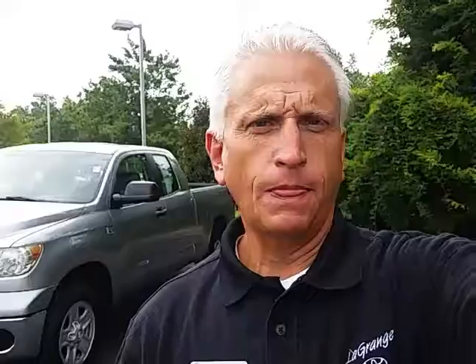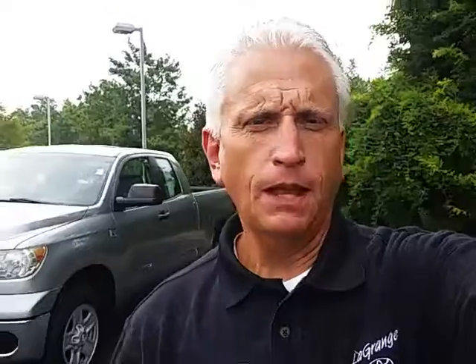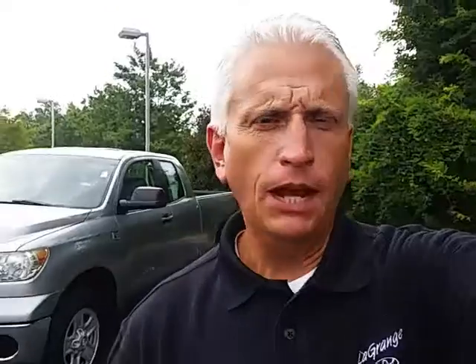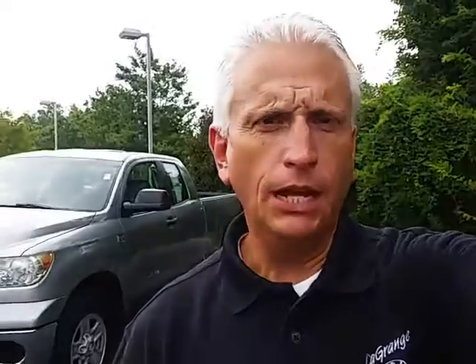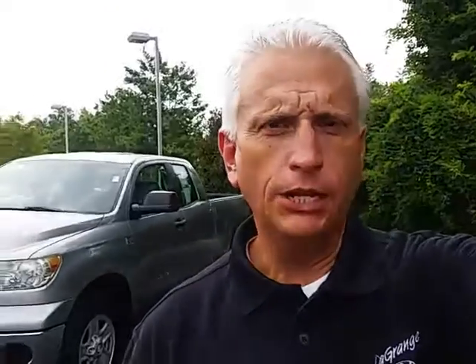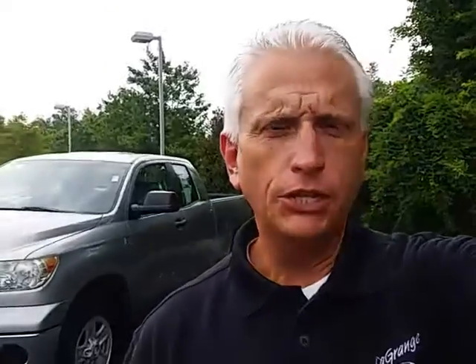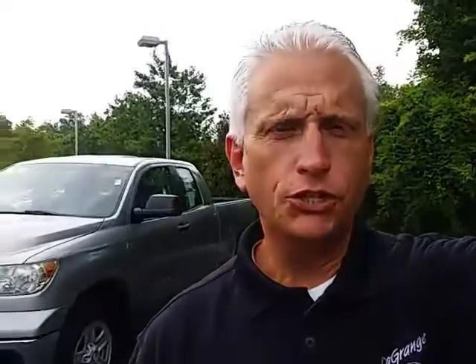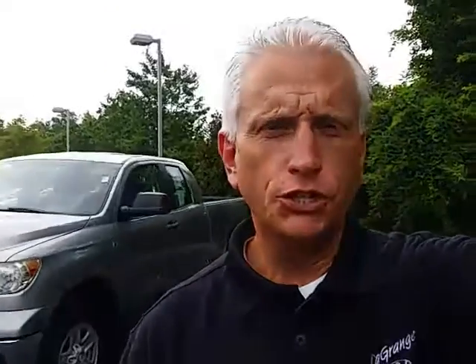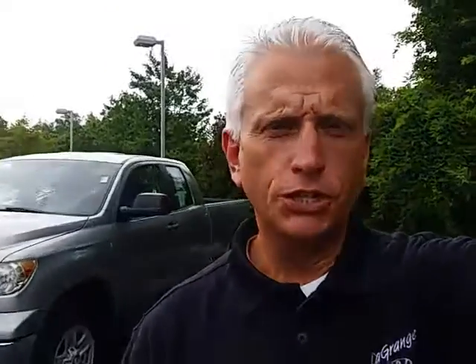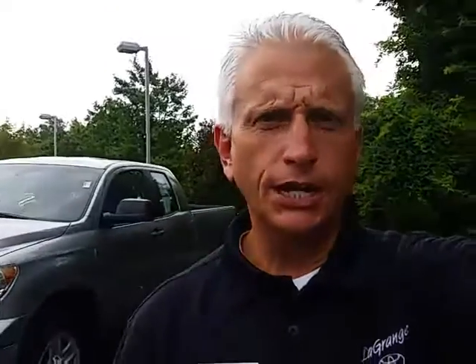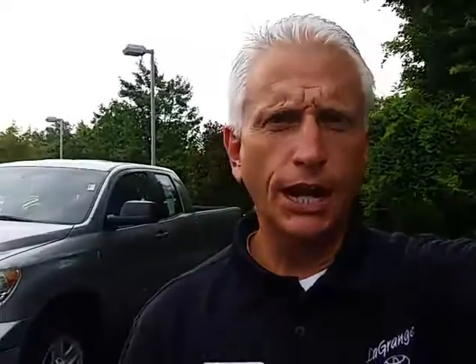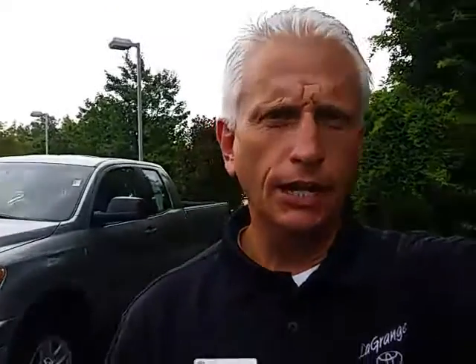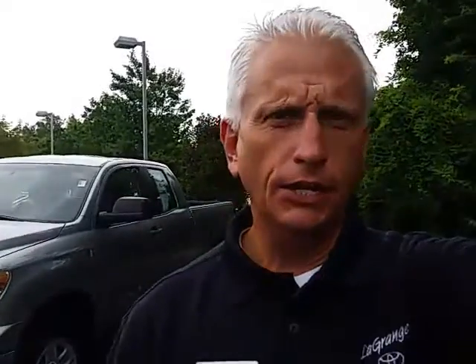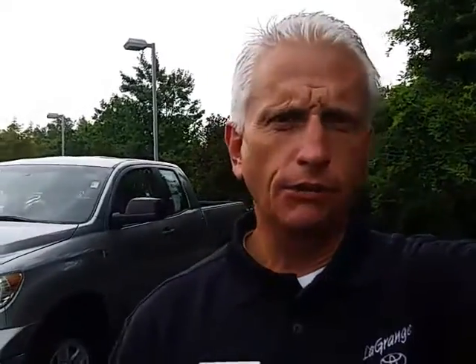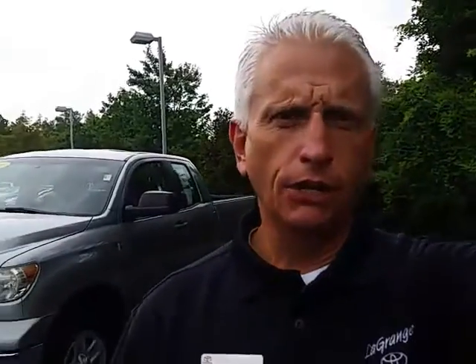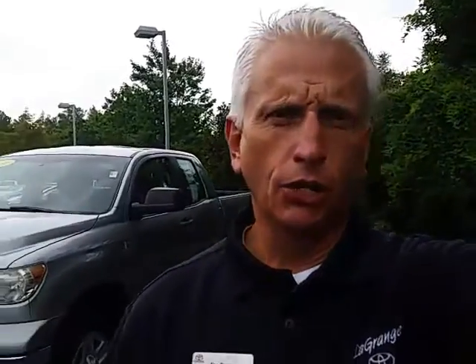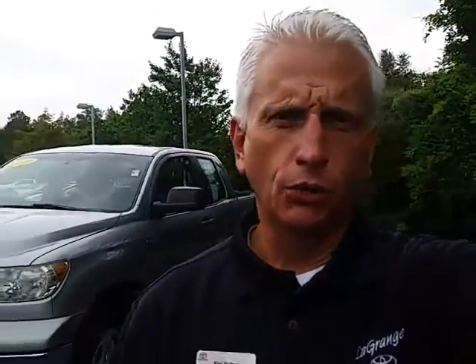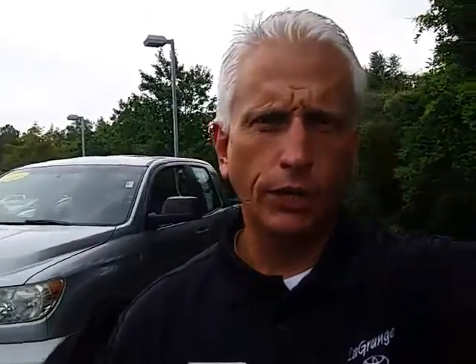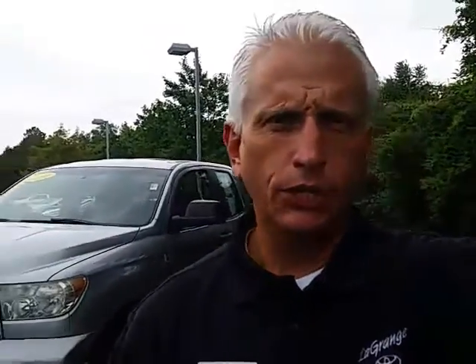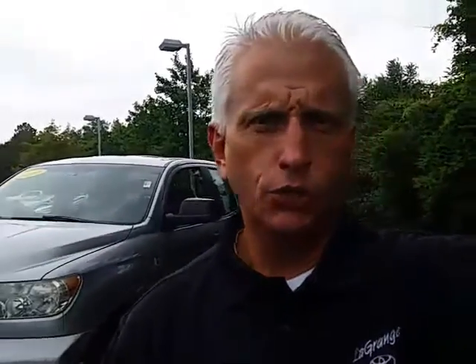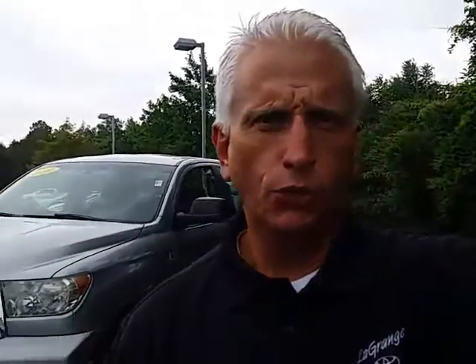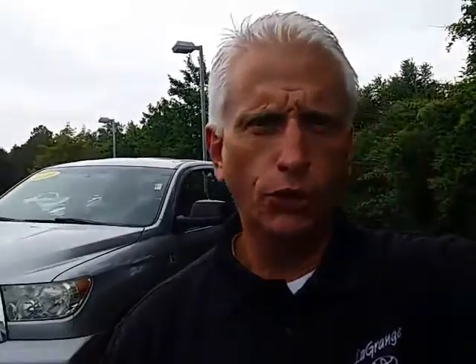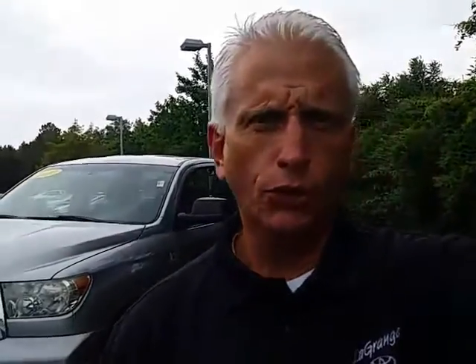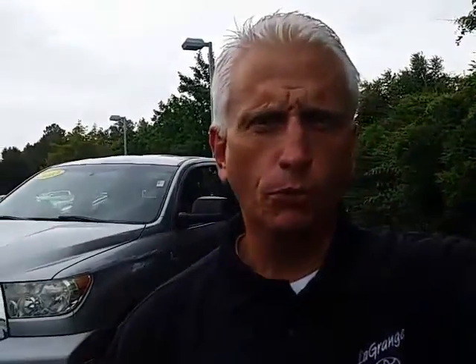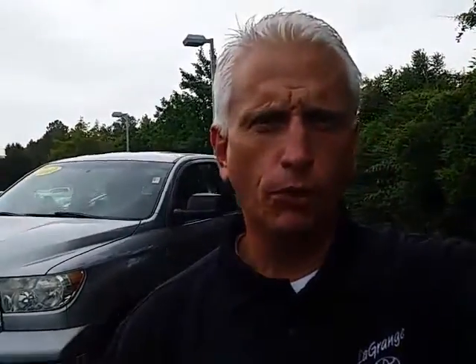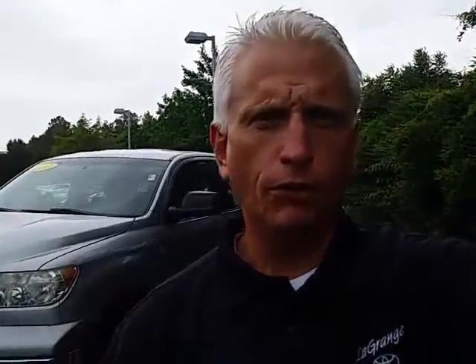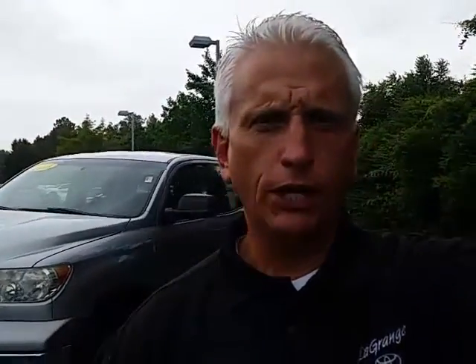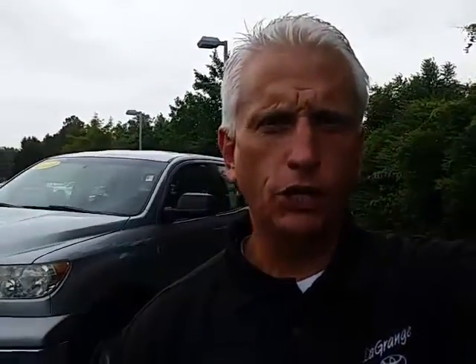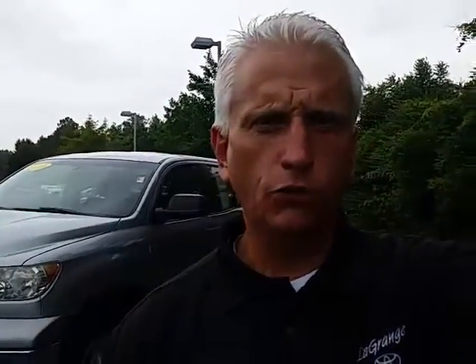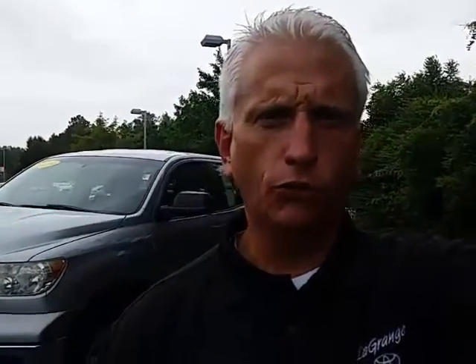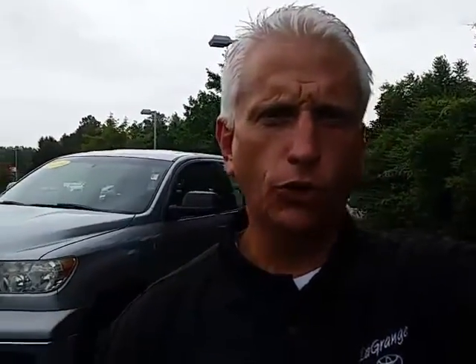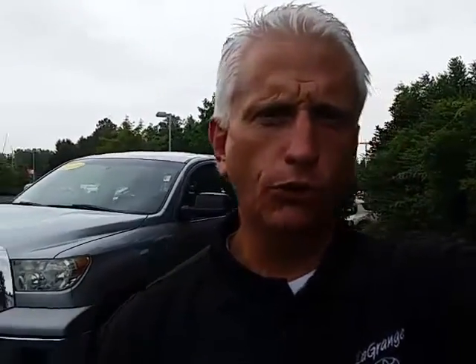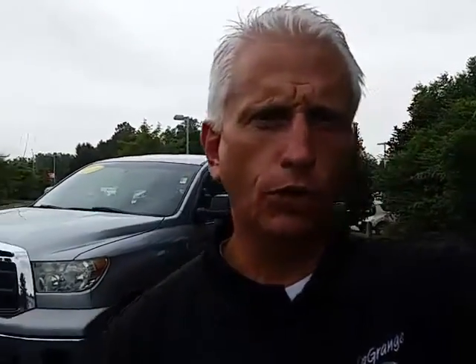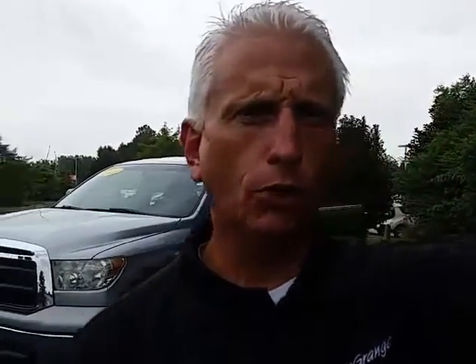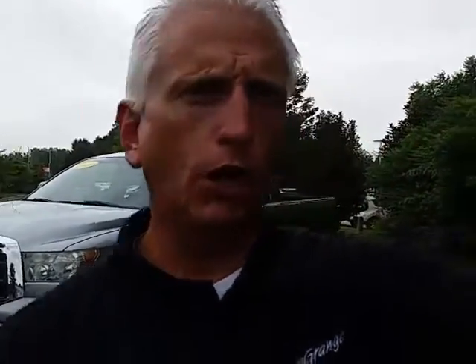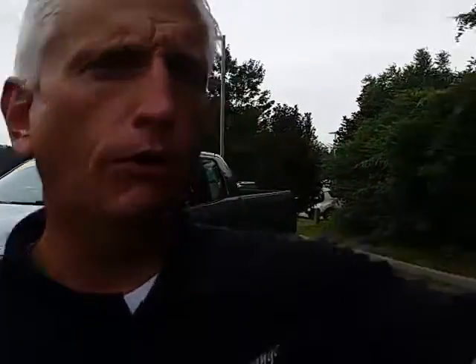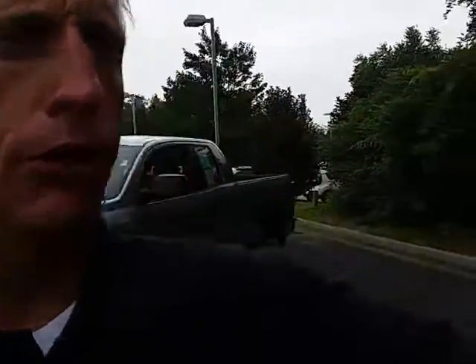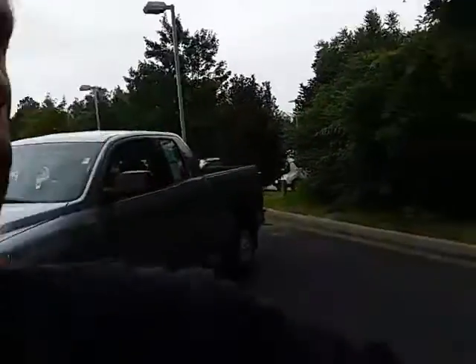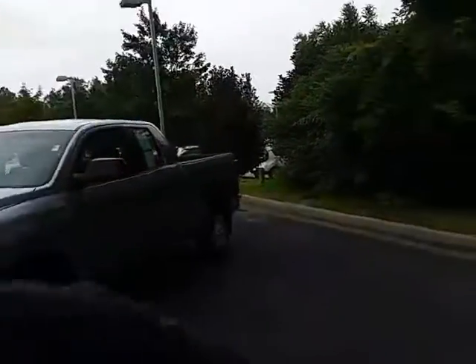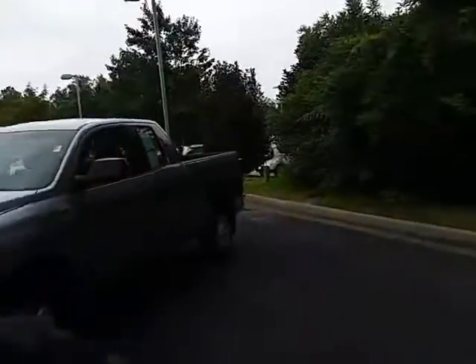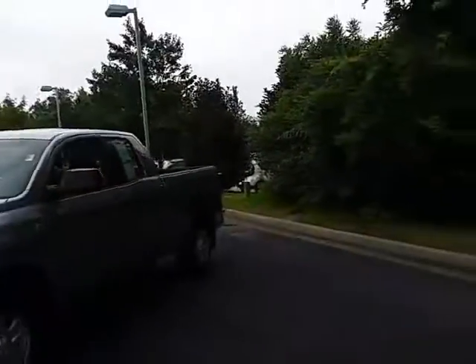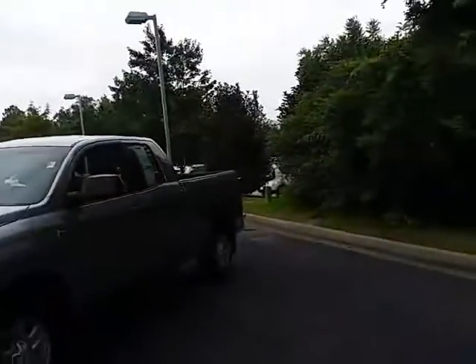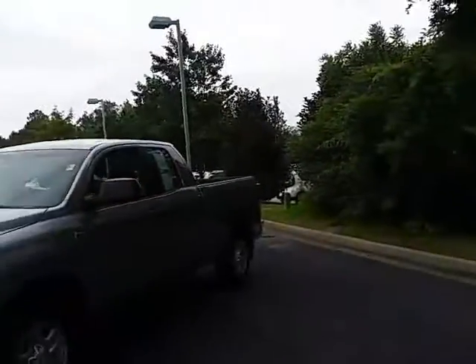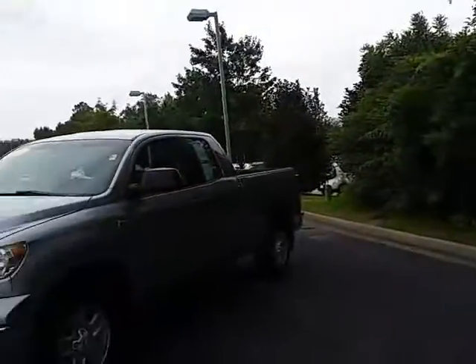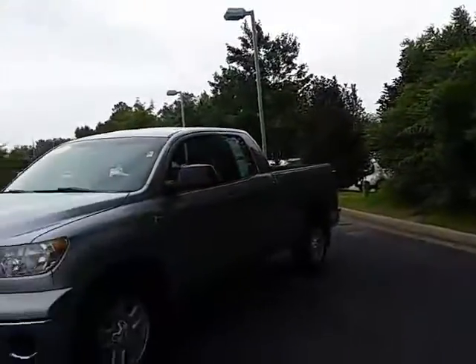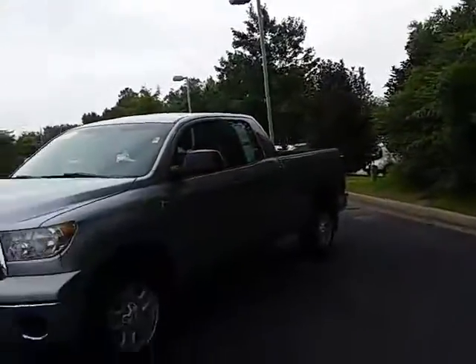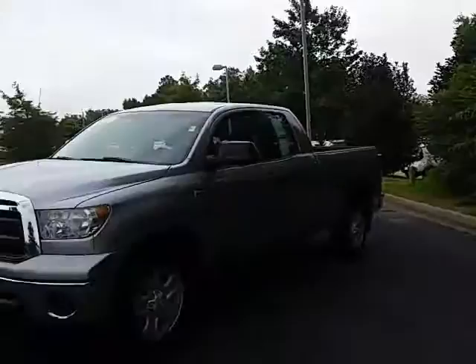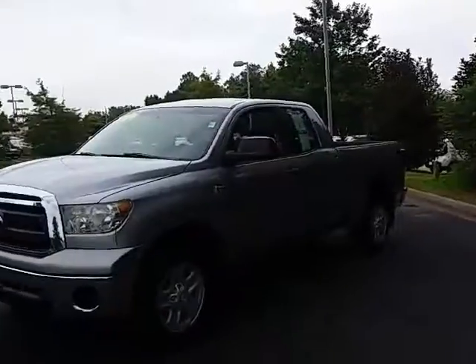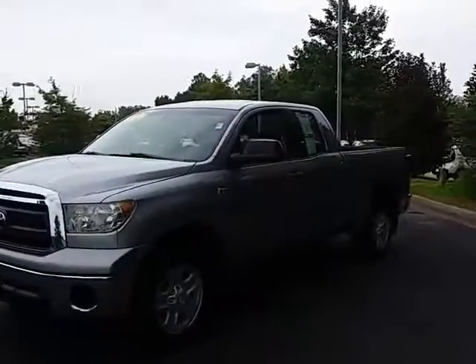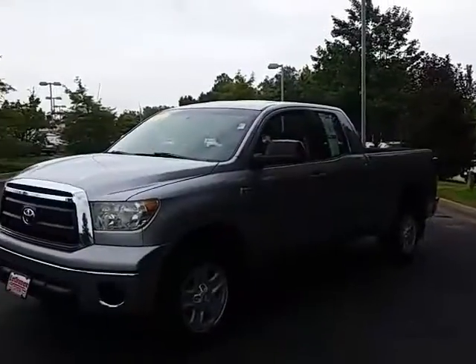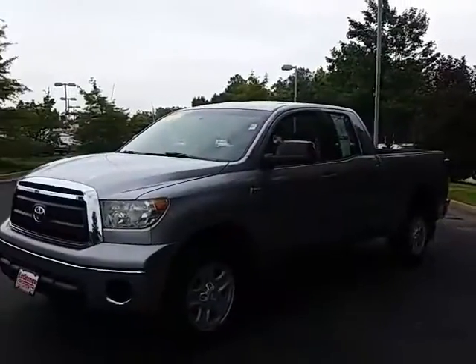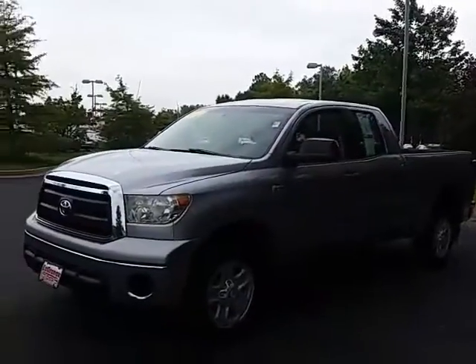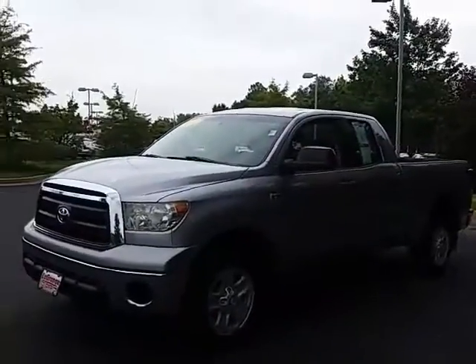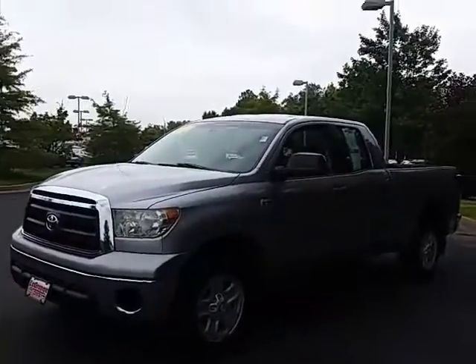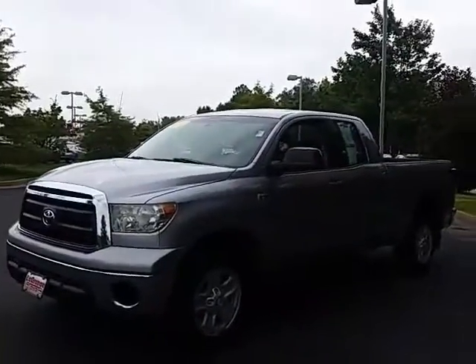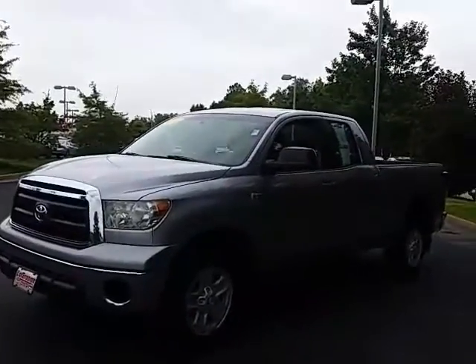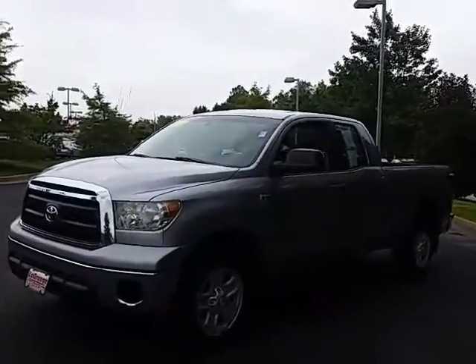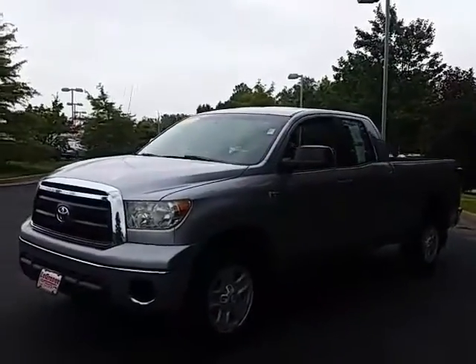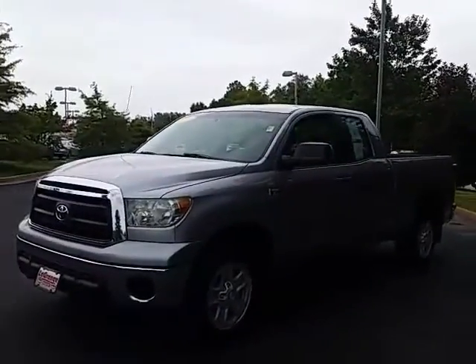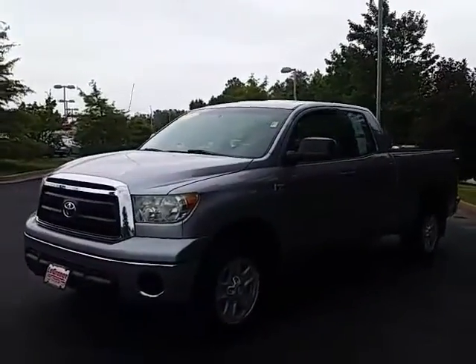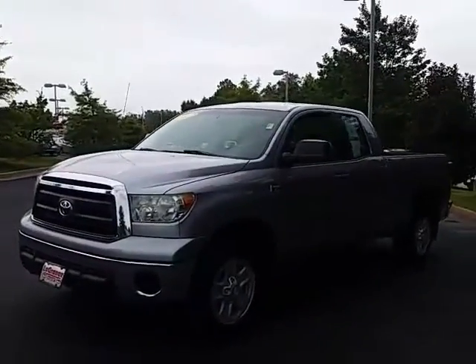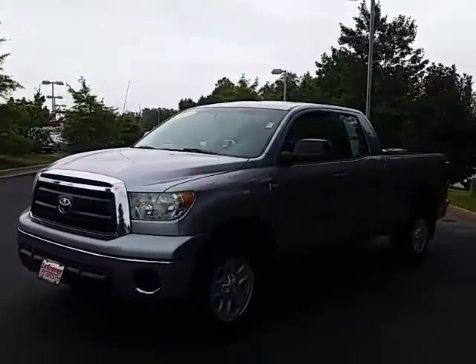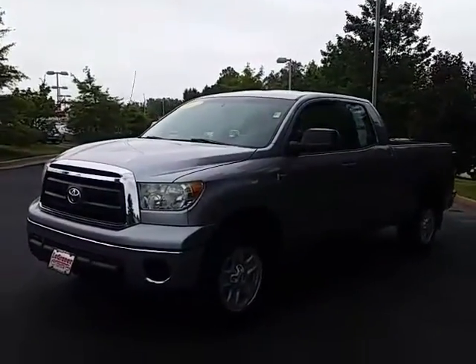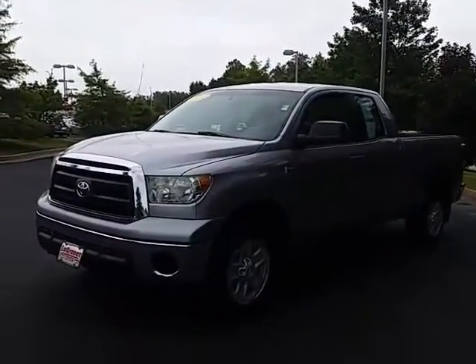Hi Lennis, this is Alan here at LaGrange Toyota. I want to thank you for your inquiry on our 2010 Toyota Tundra double cab.